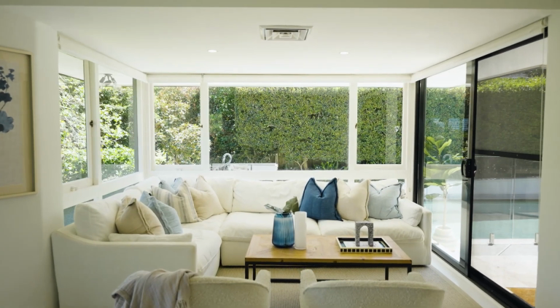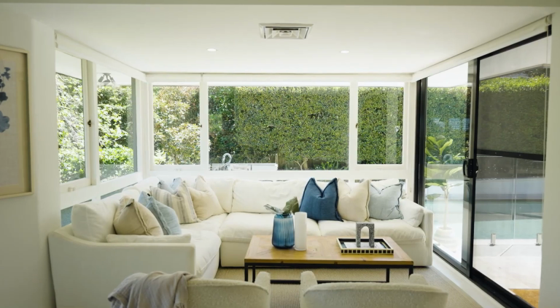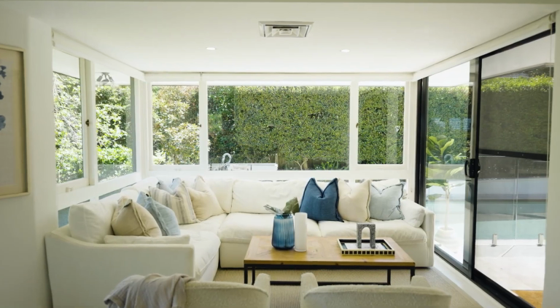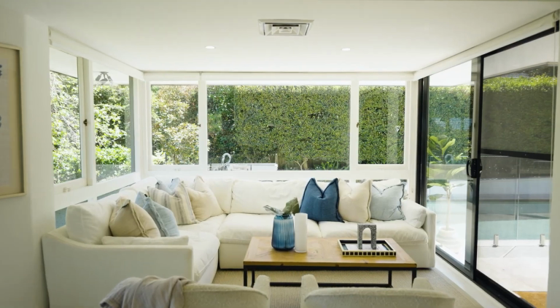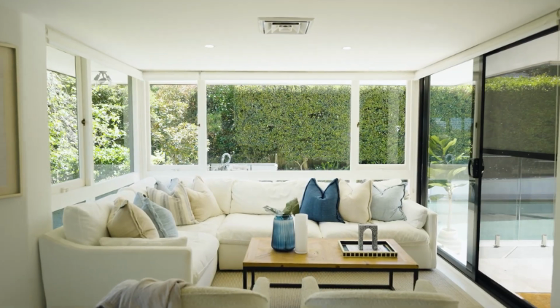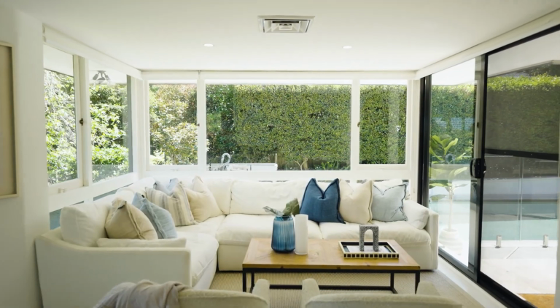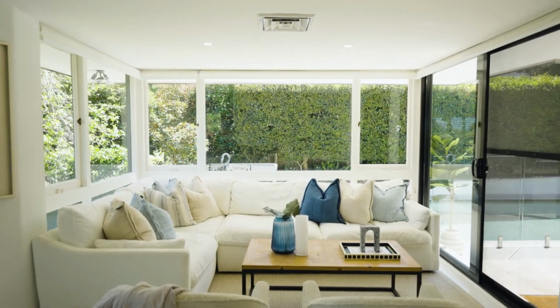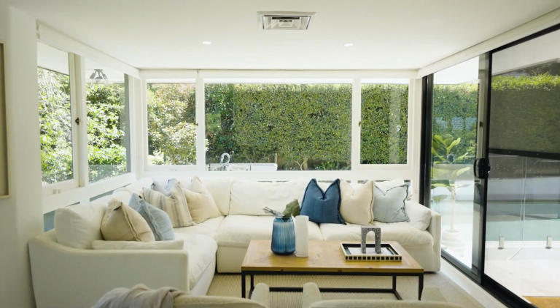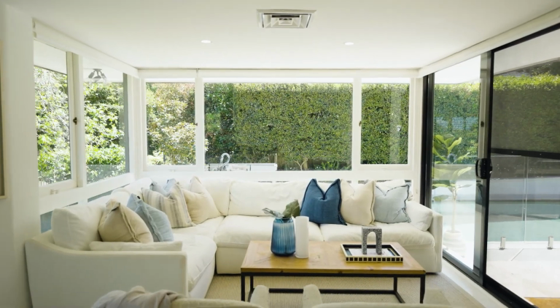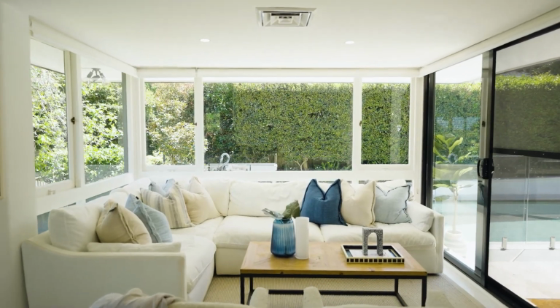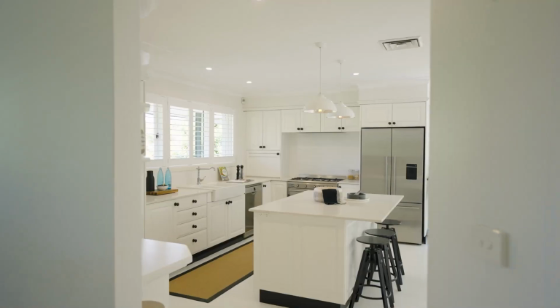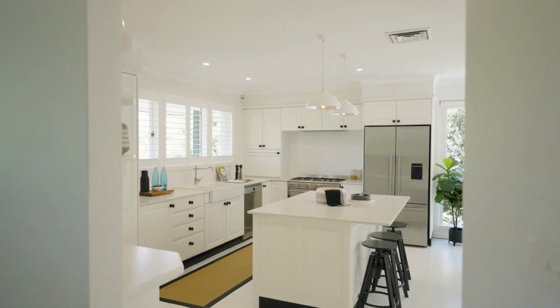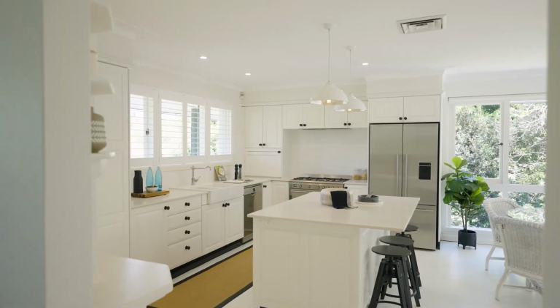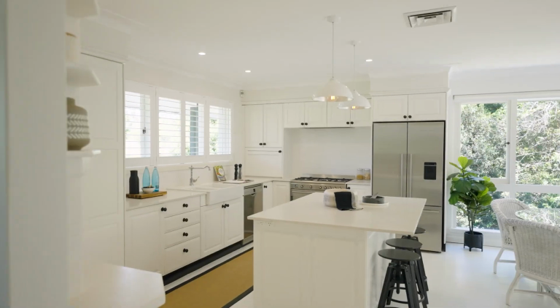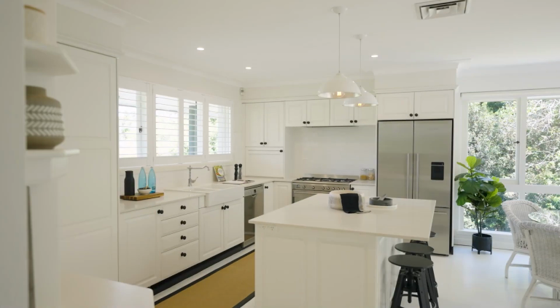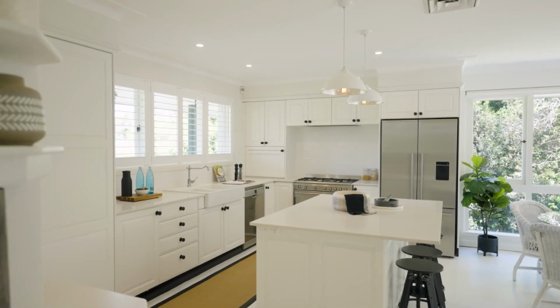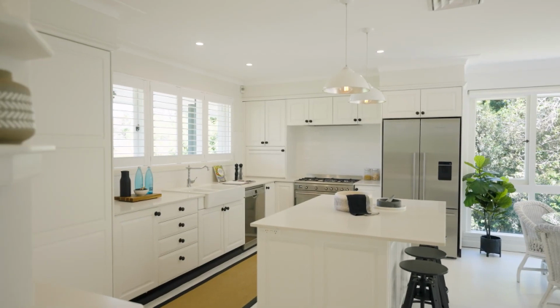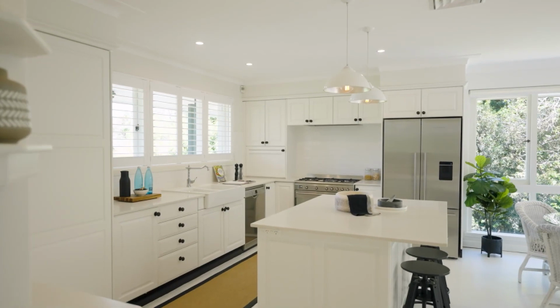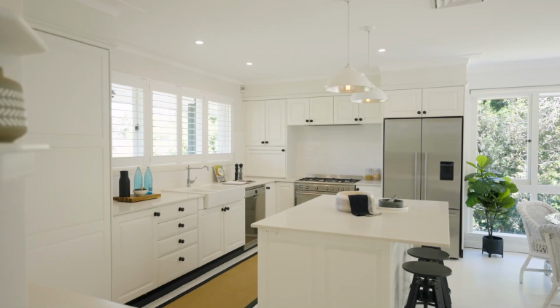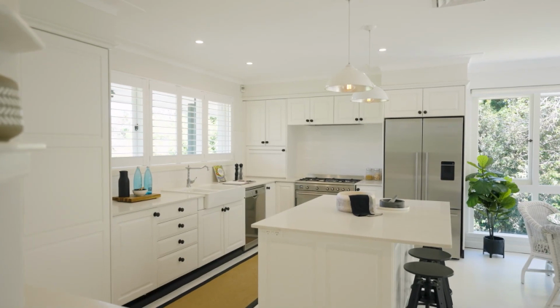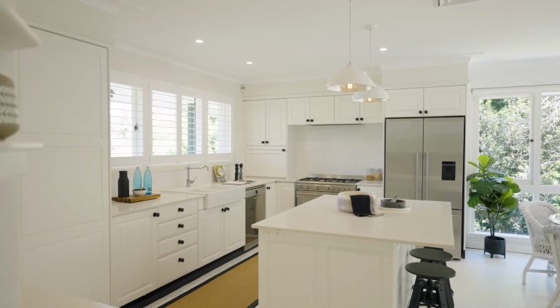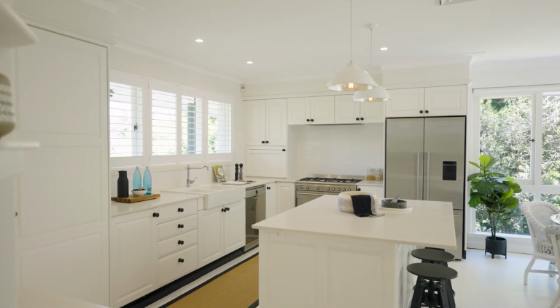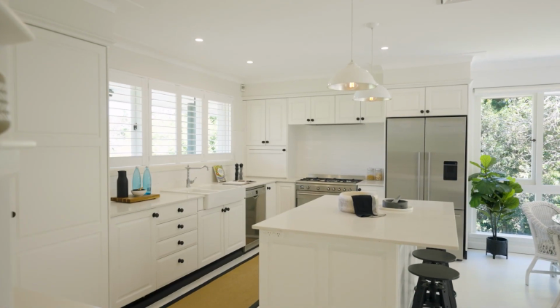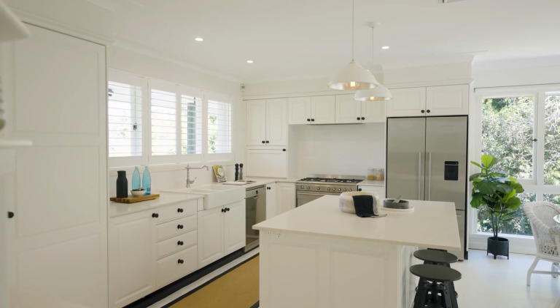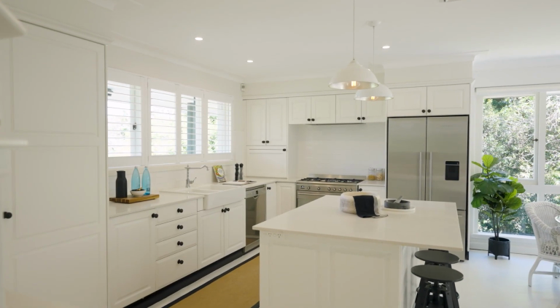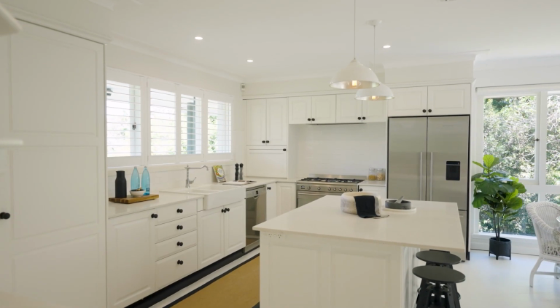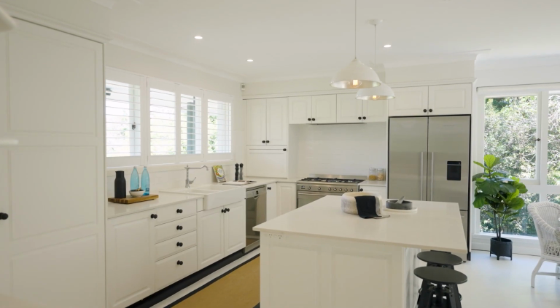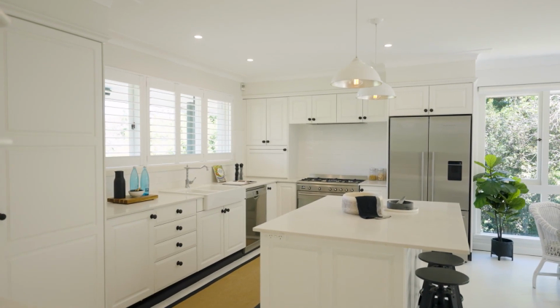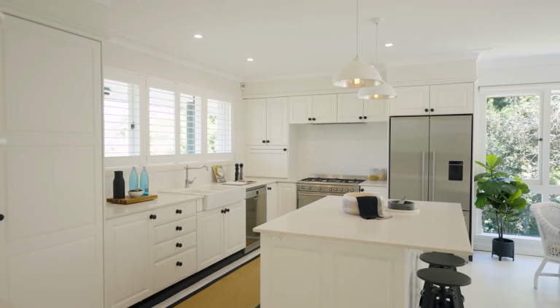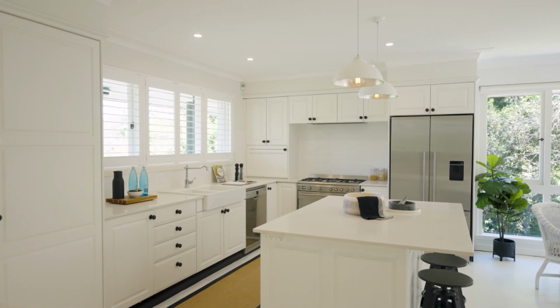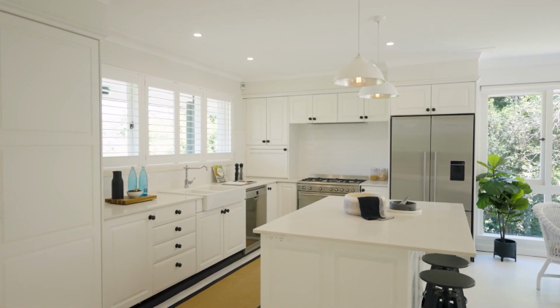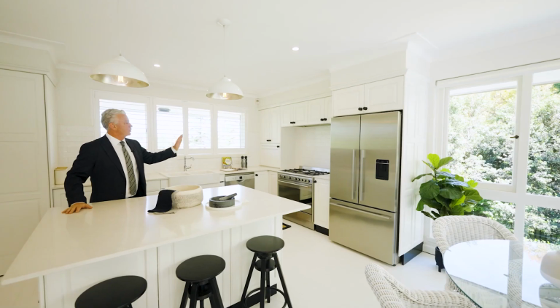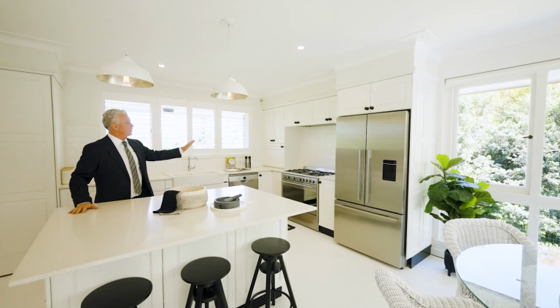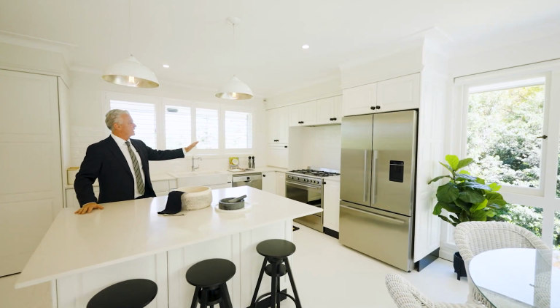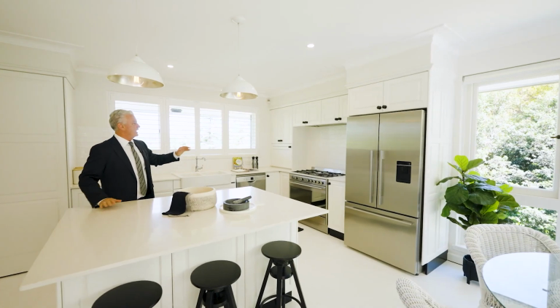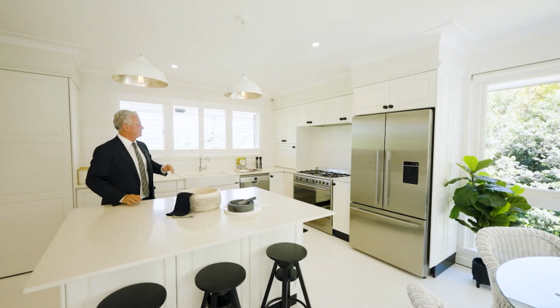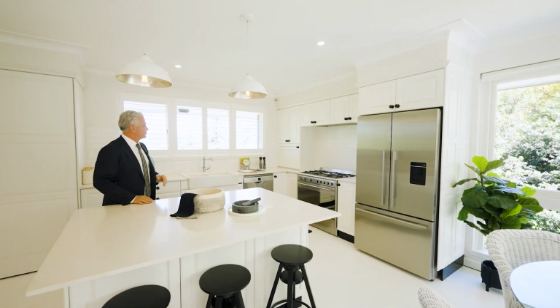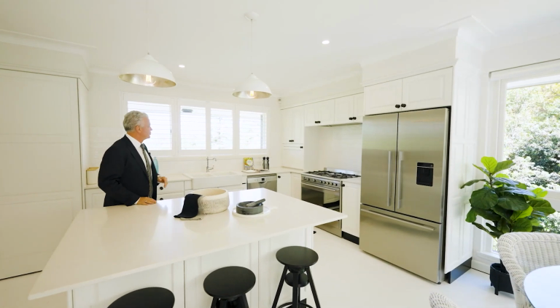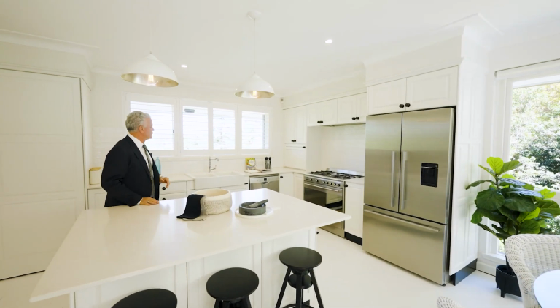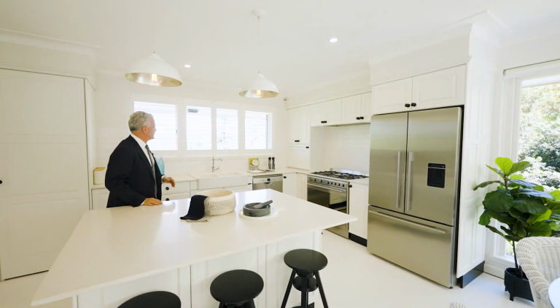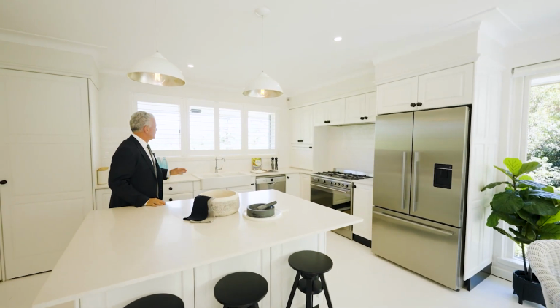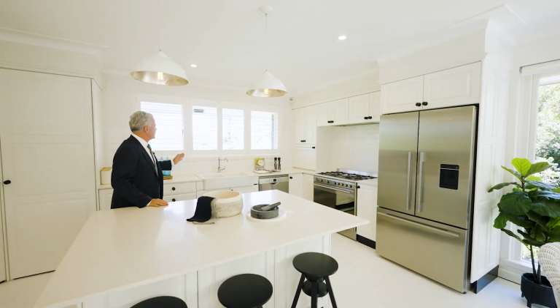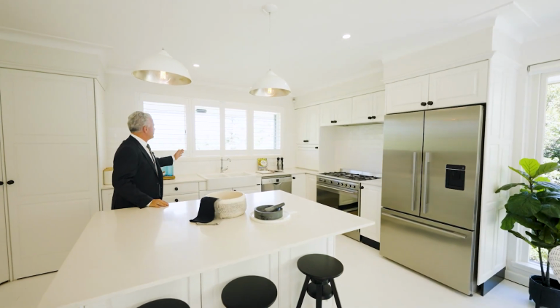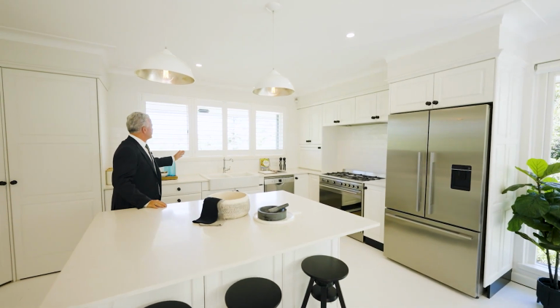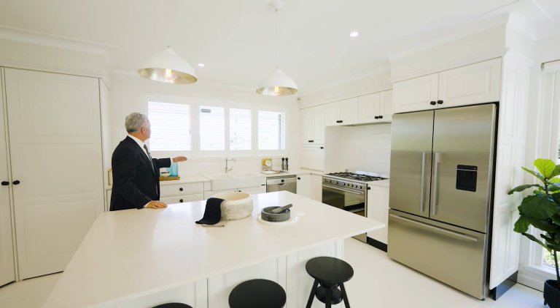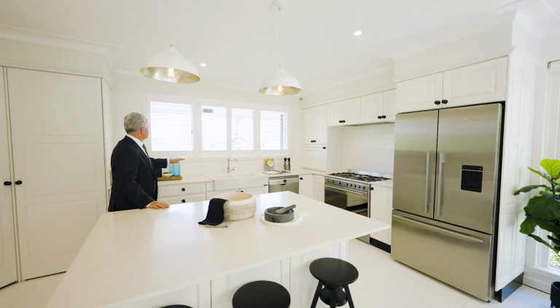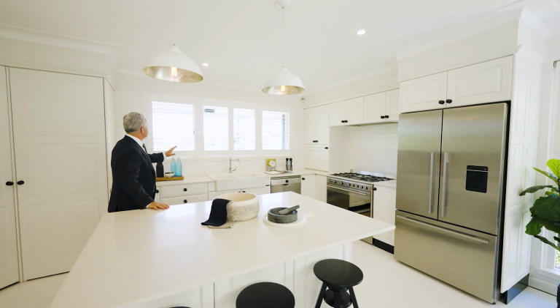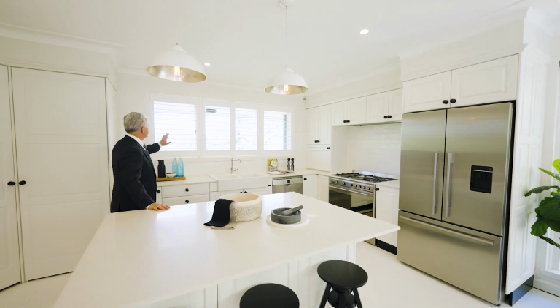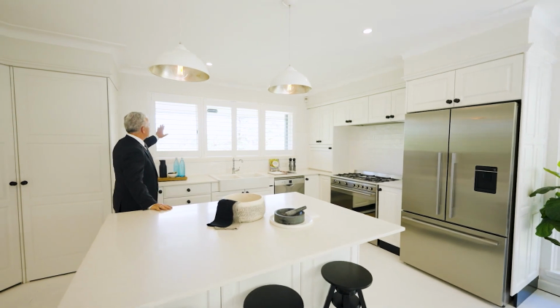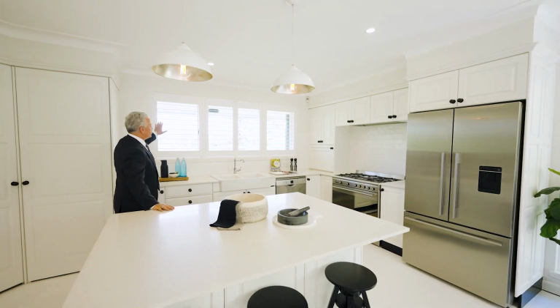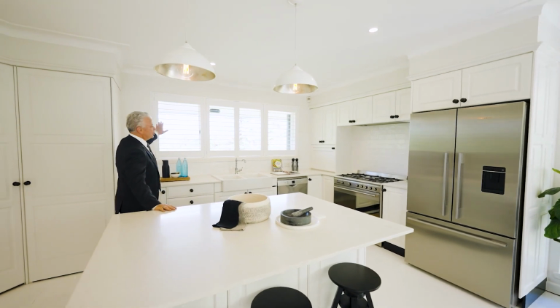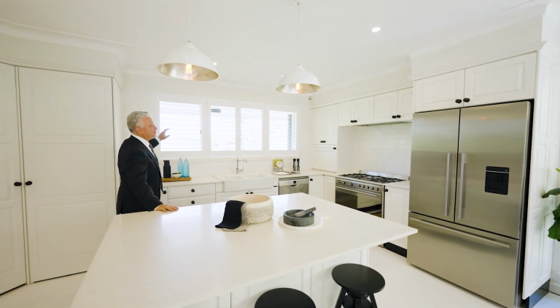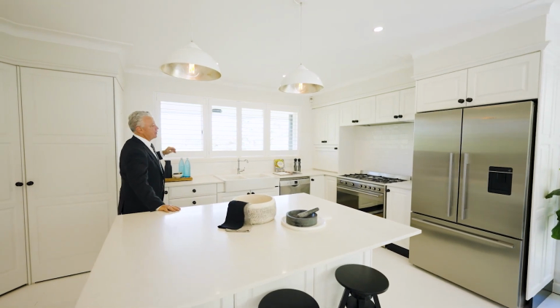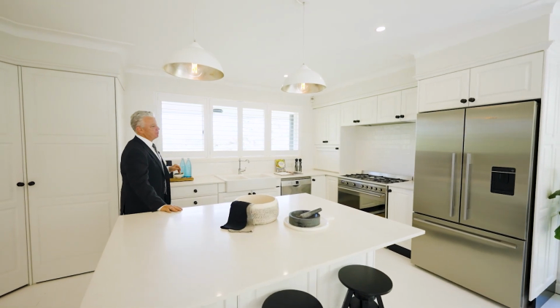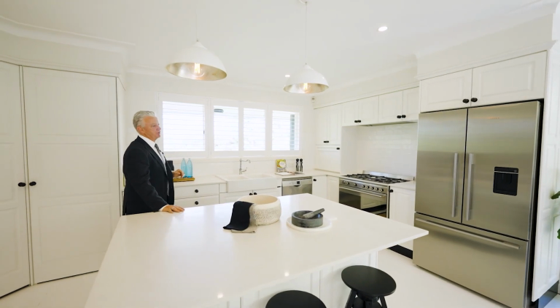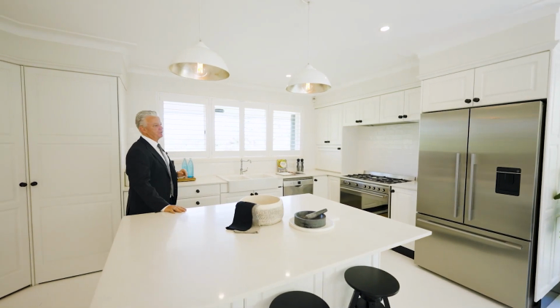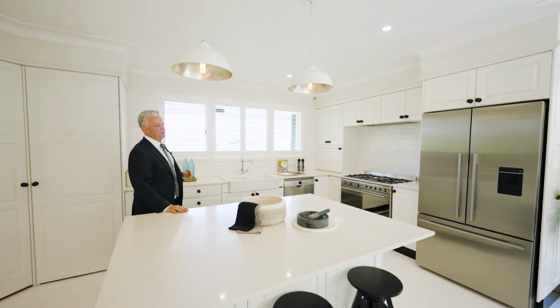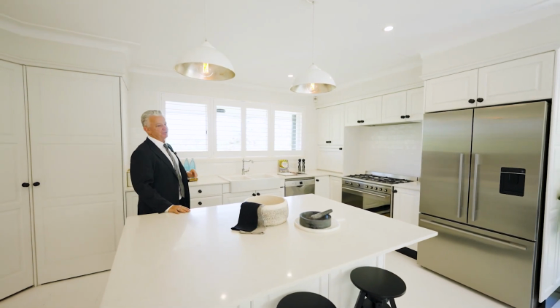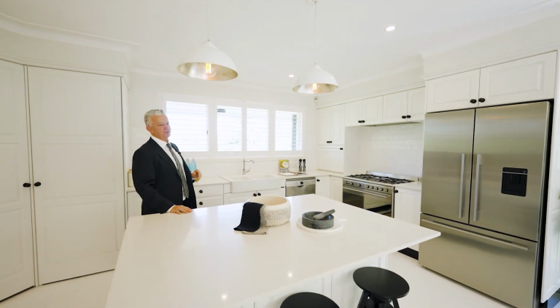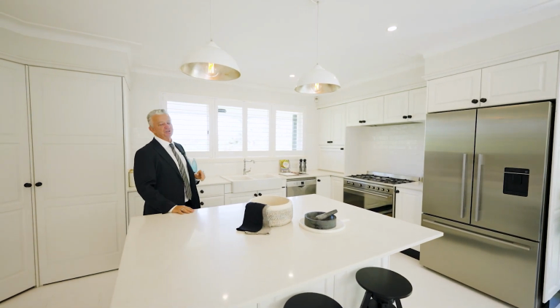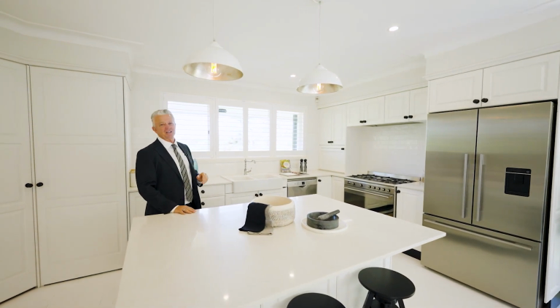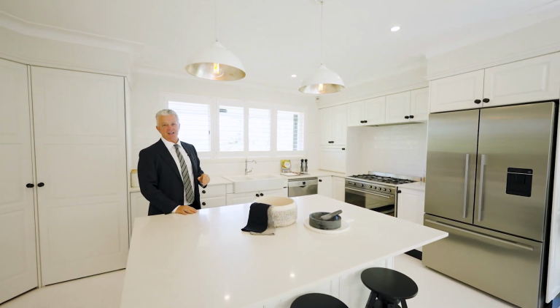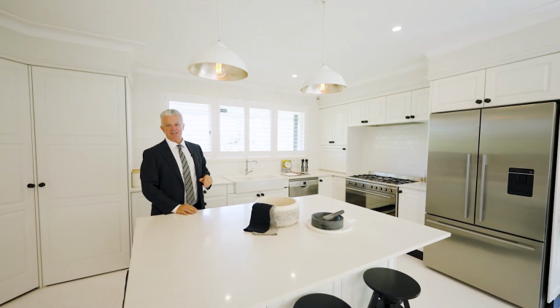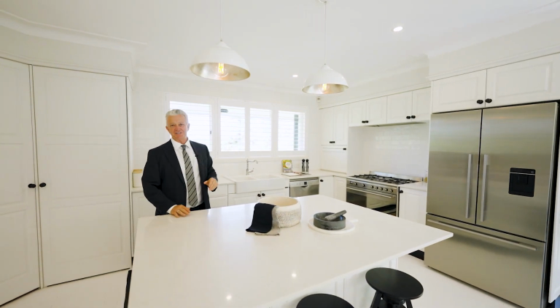Coming into the kitchen, we have the island bench. We've got gas cooking, the sink, also with the views looking out.